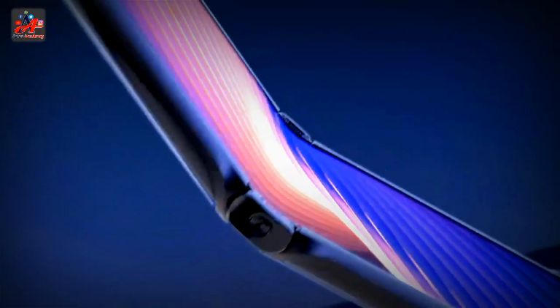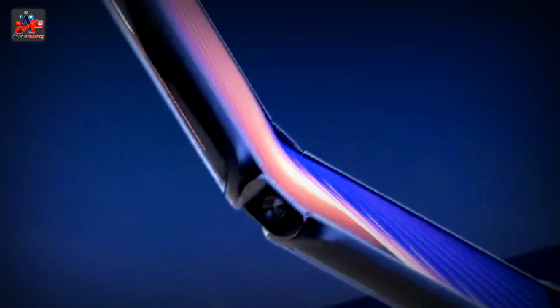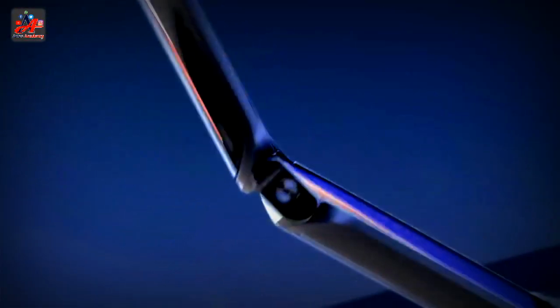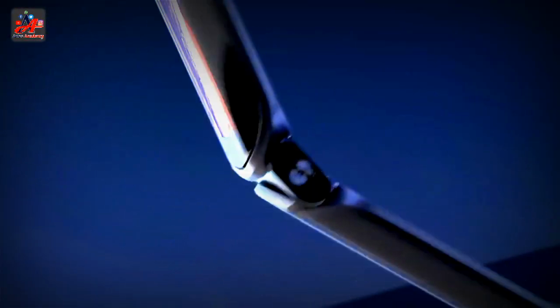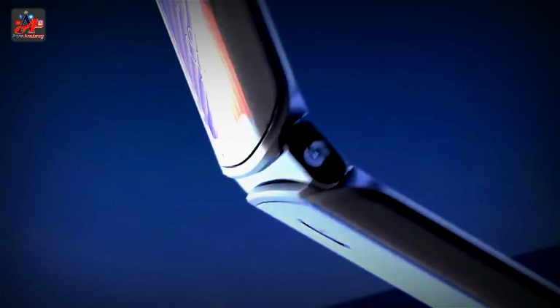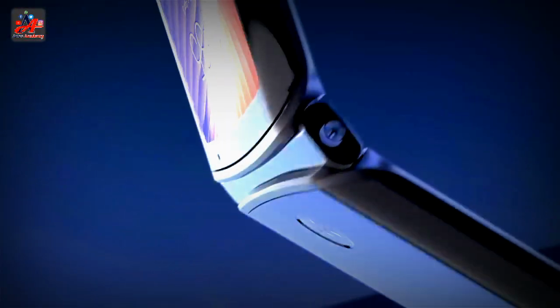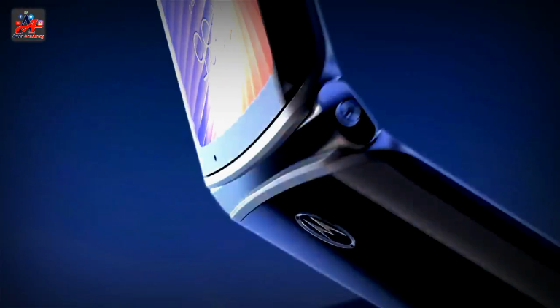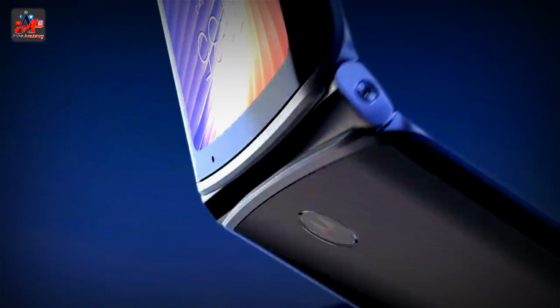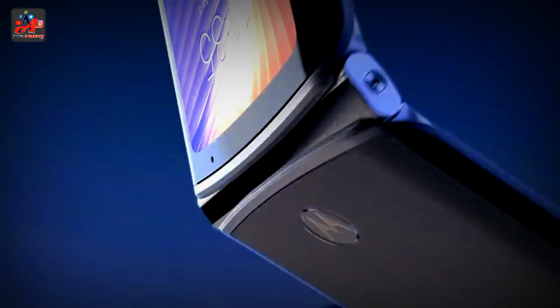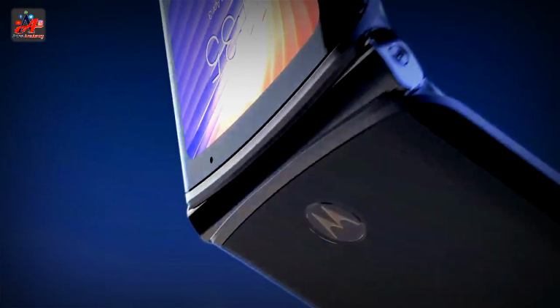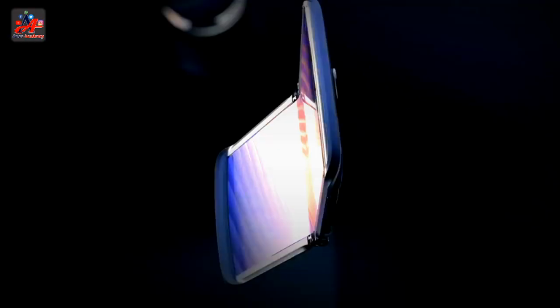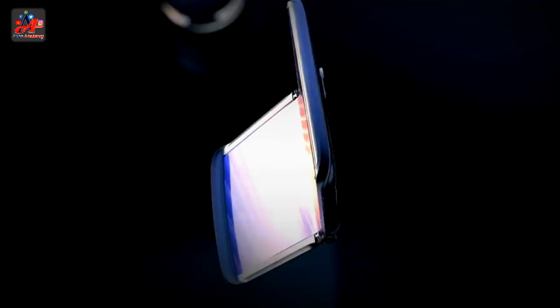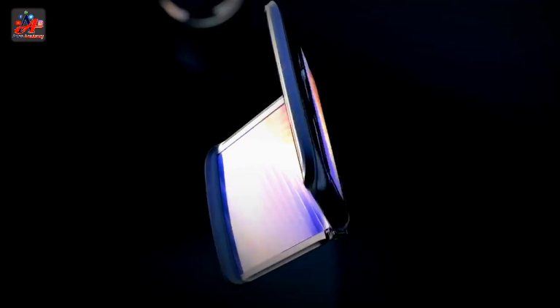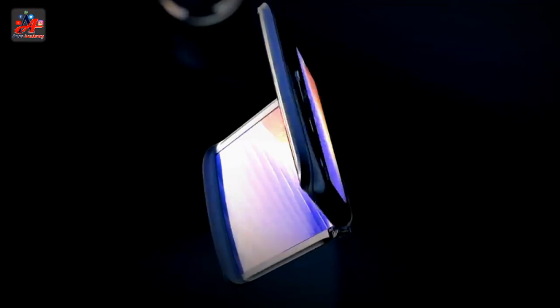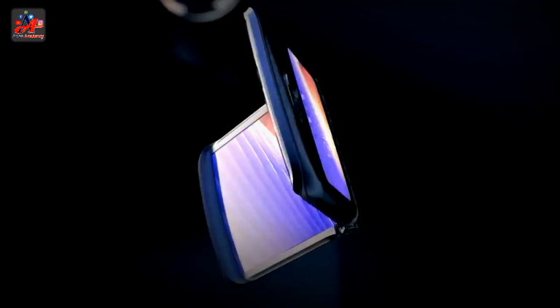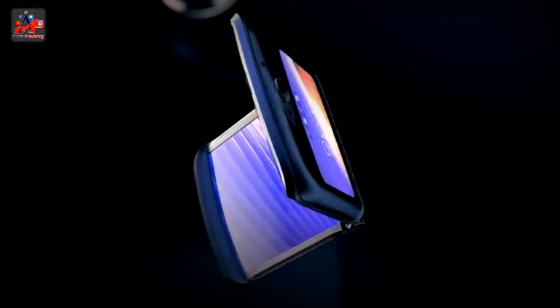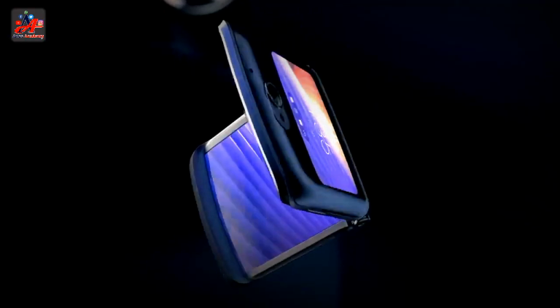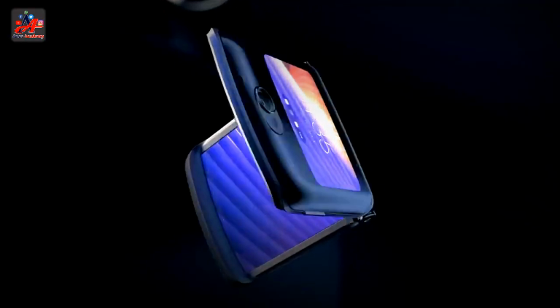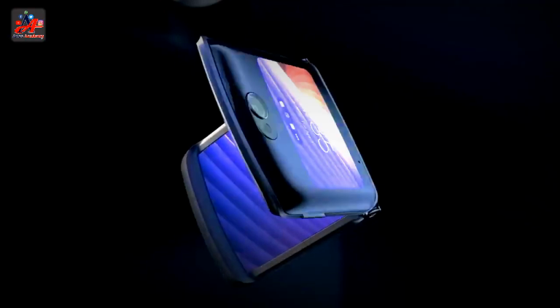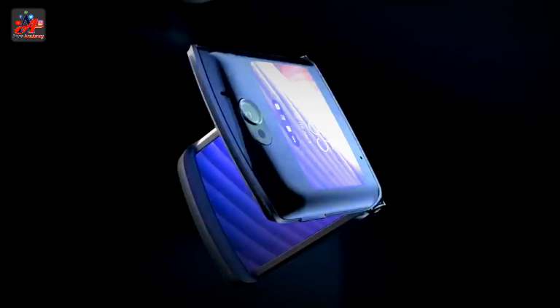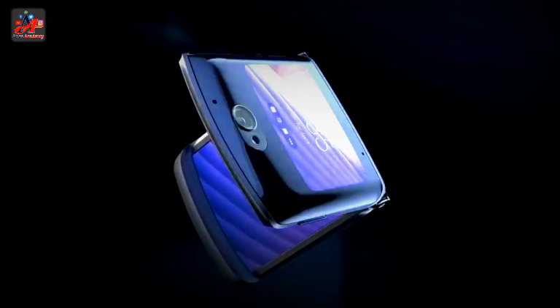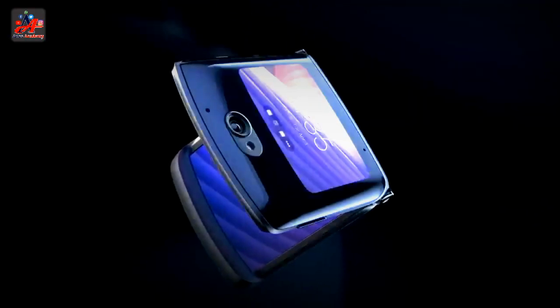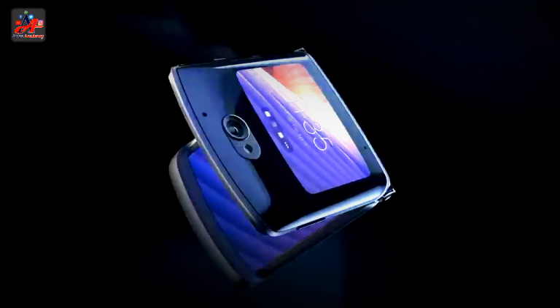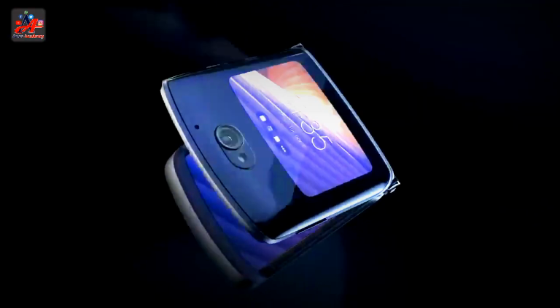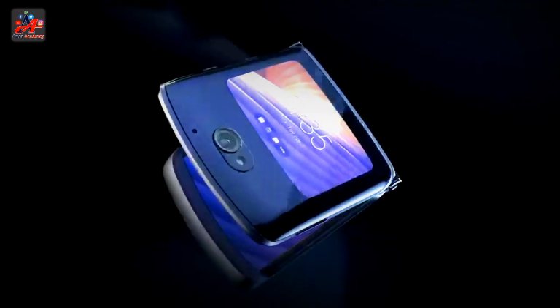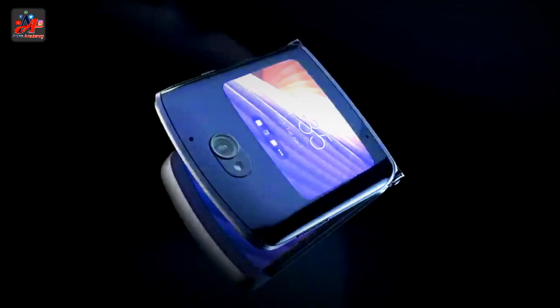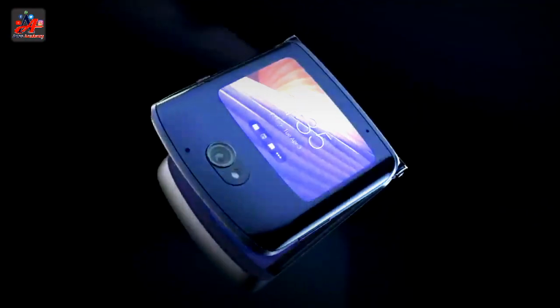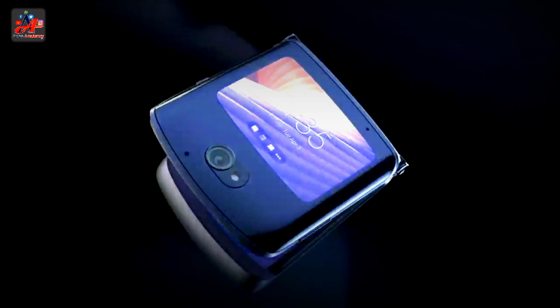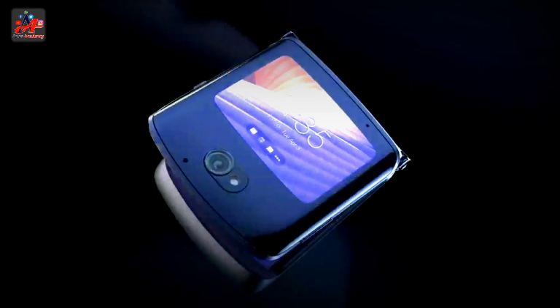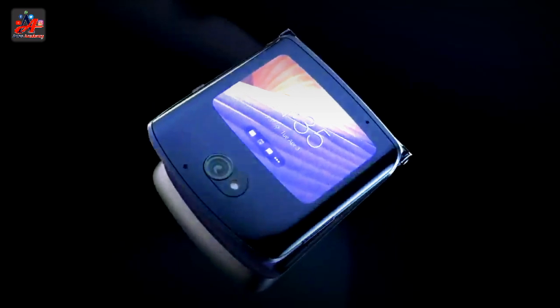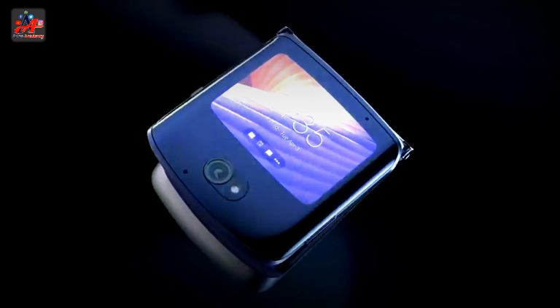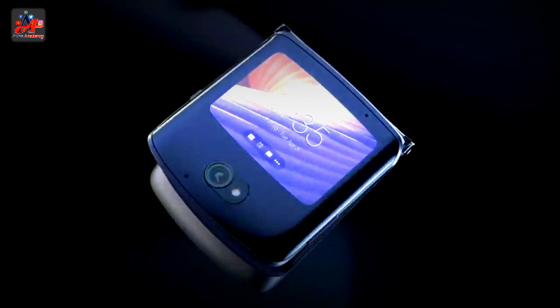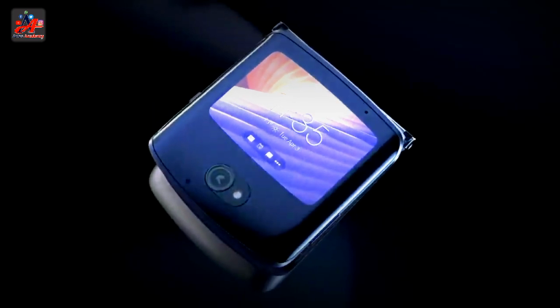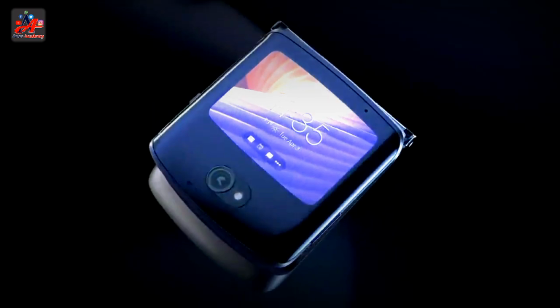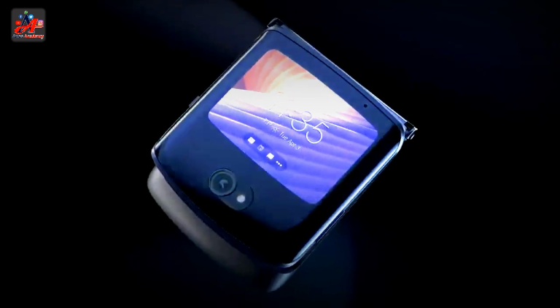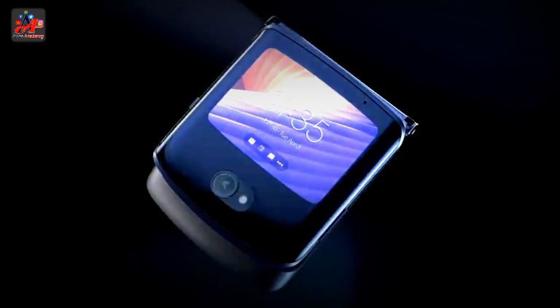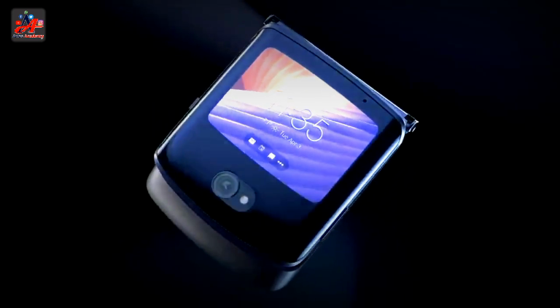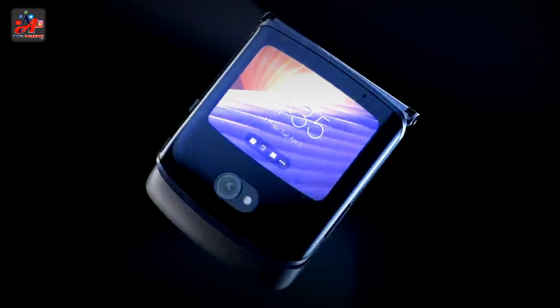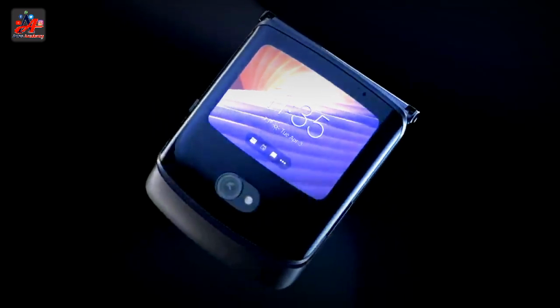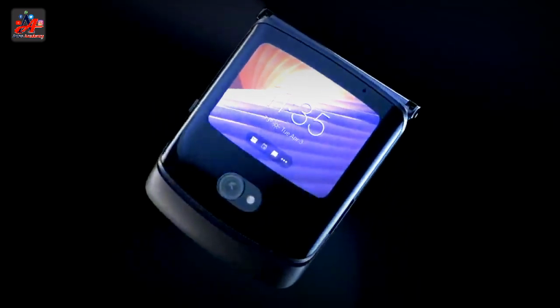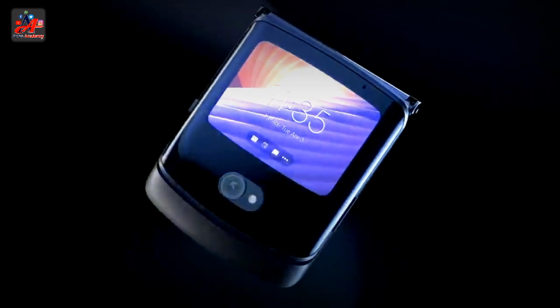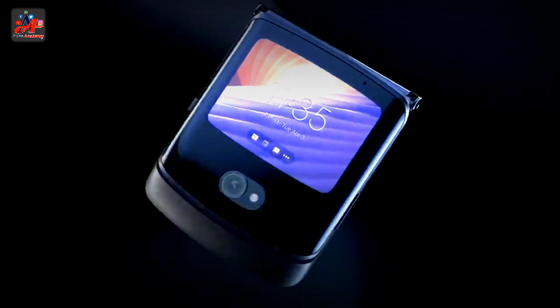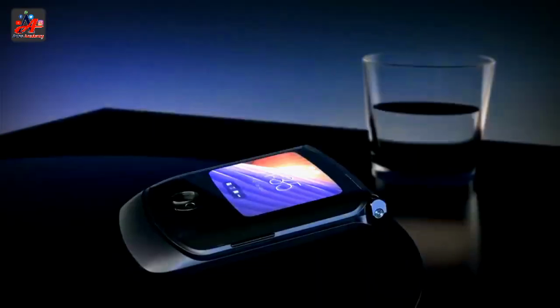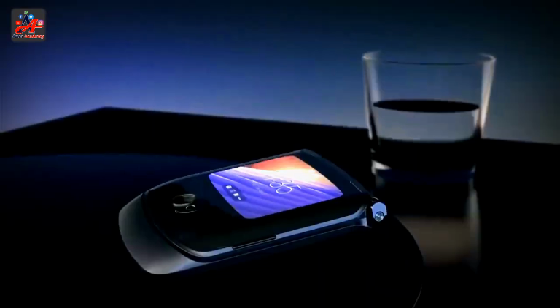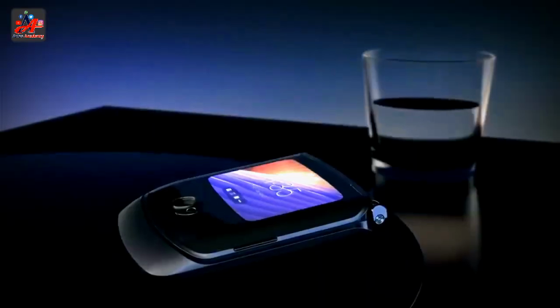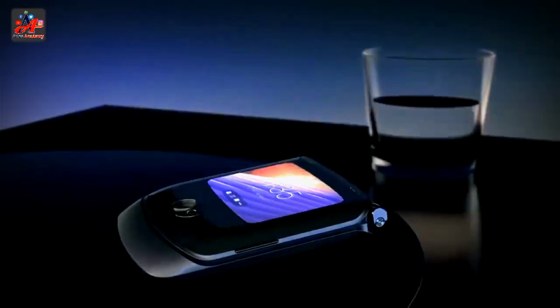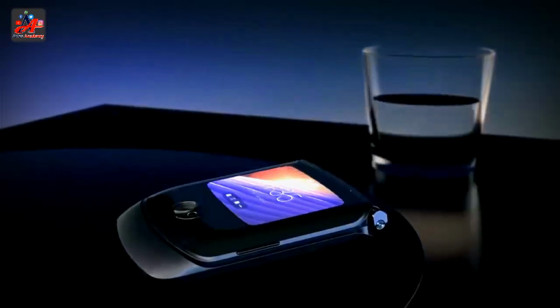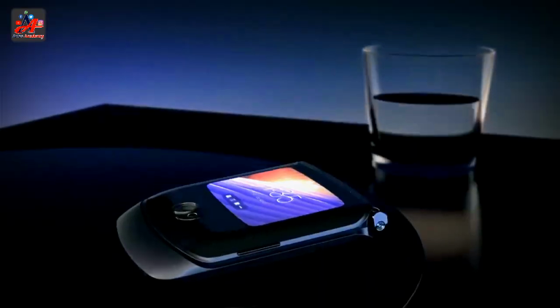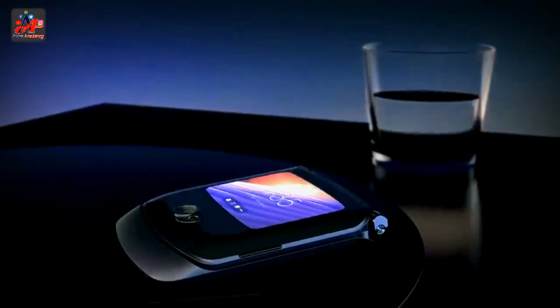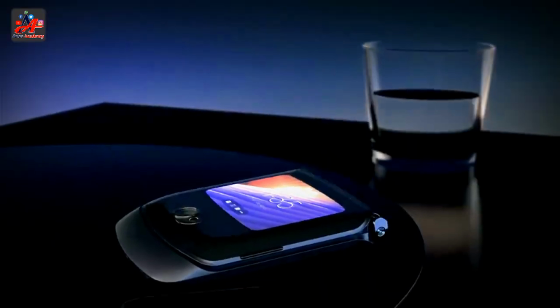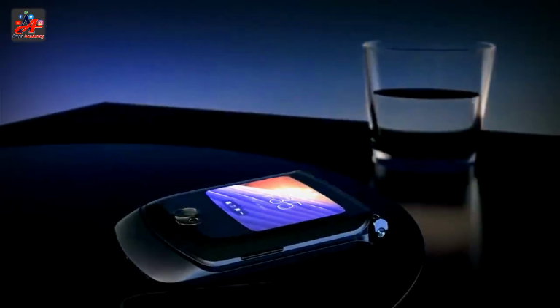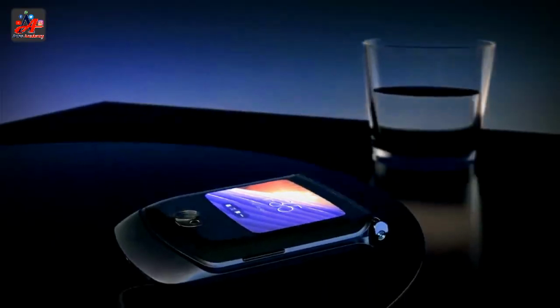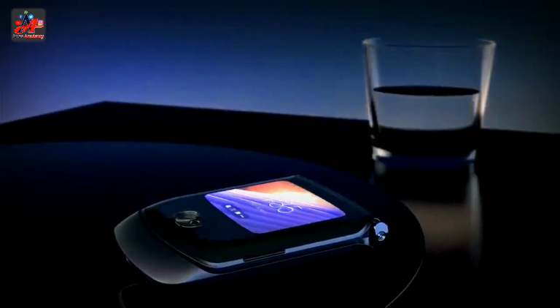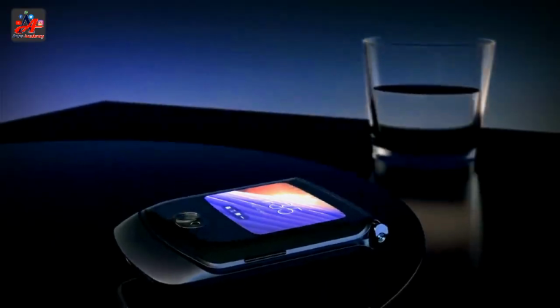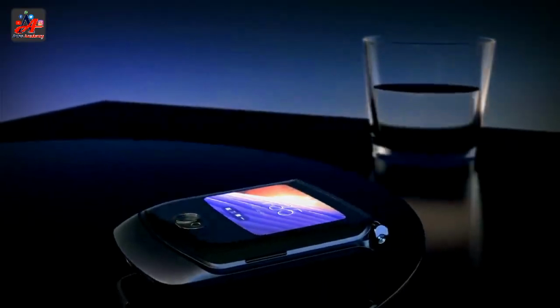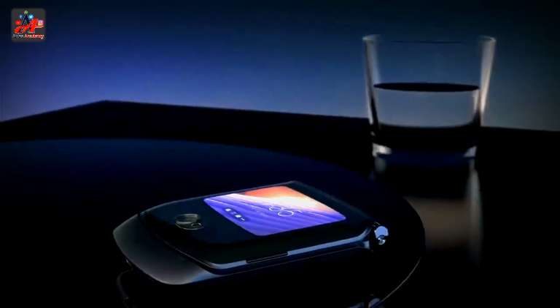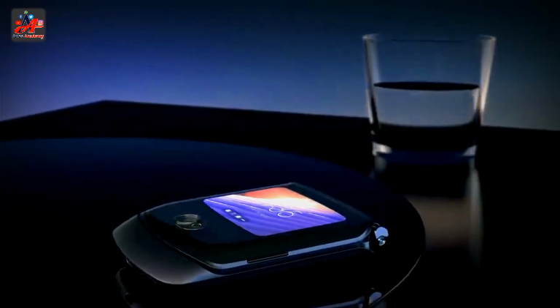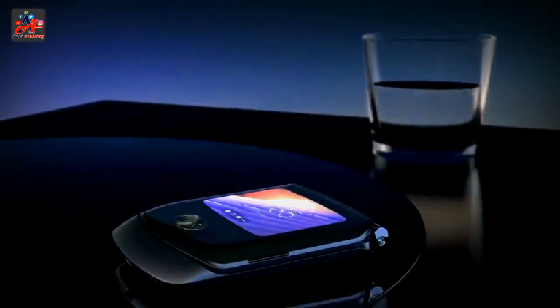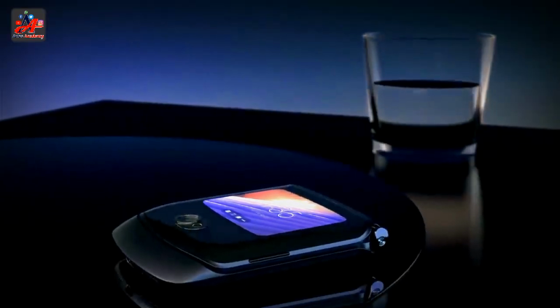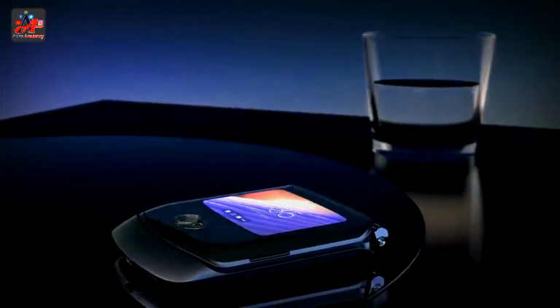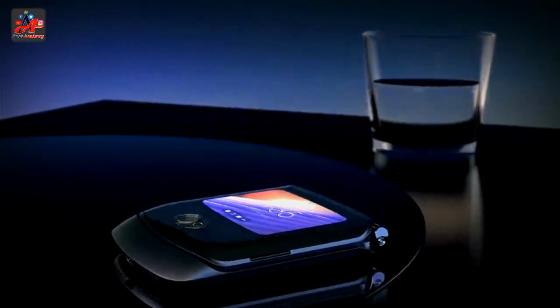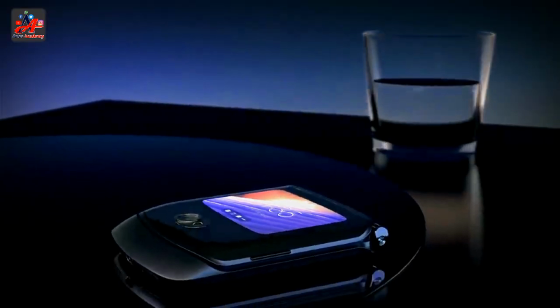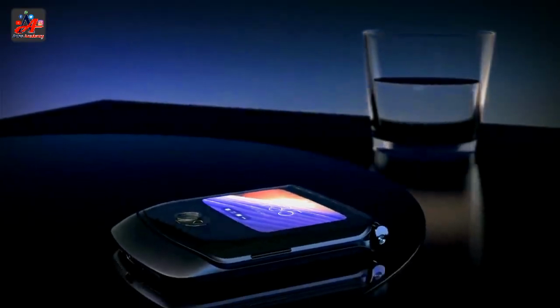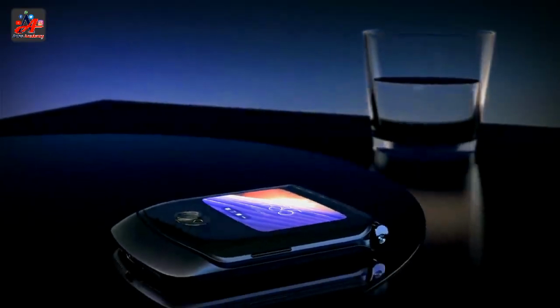In November 2019, Motorola revived the Razr again as a foldable smartphone, styled after the clamshell form factor of the original models.